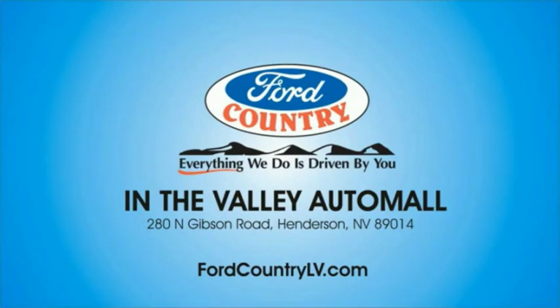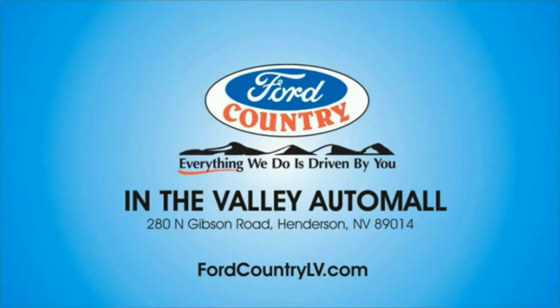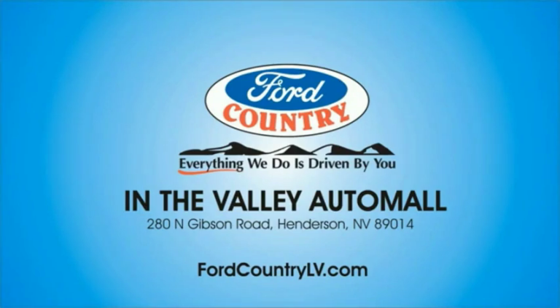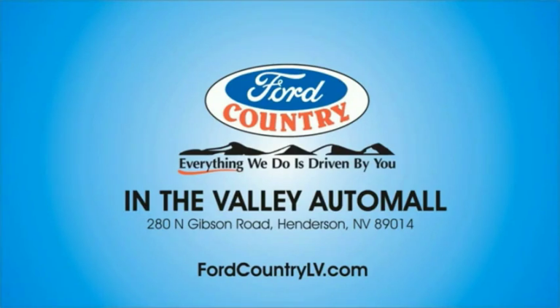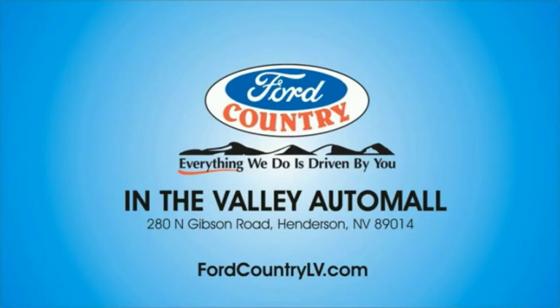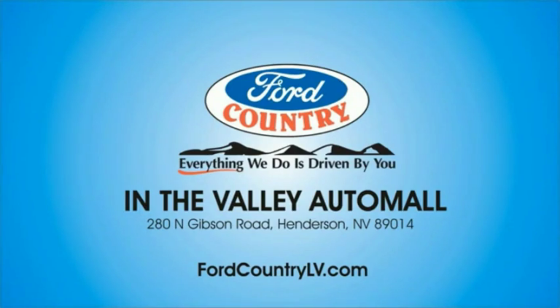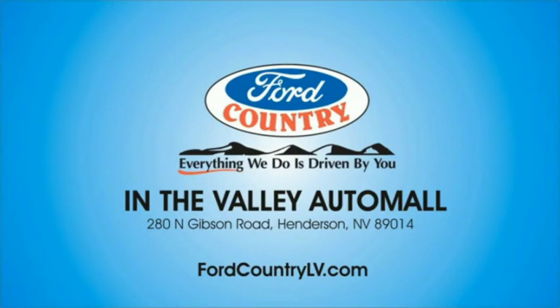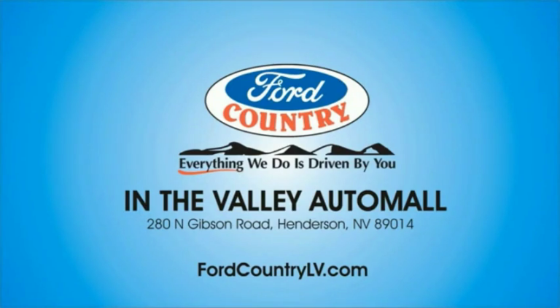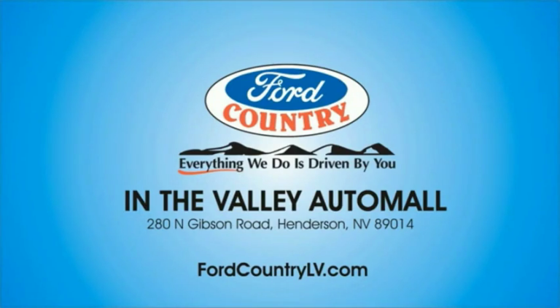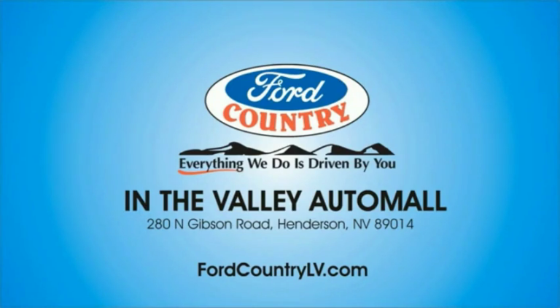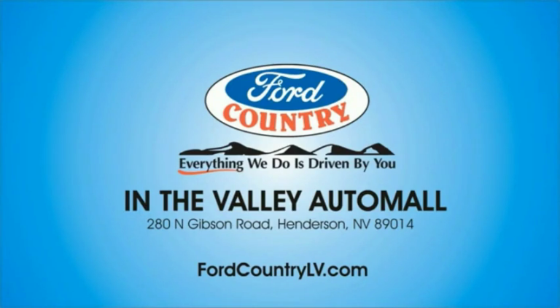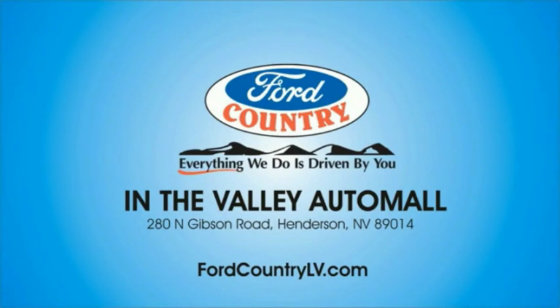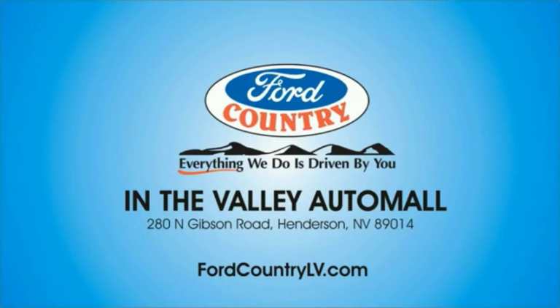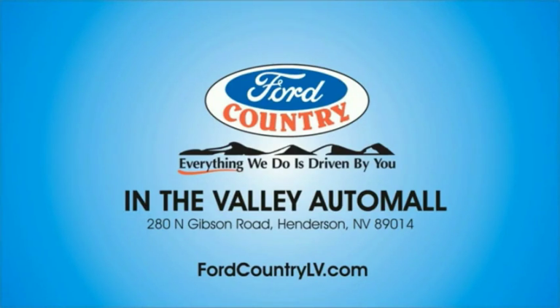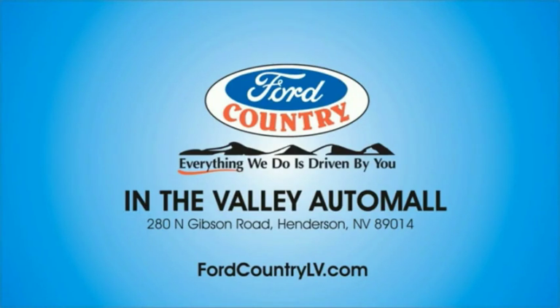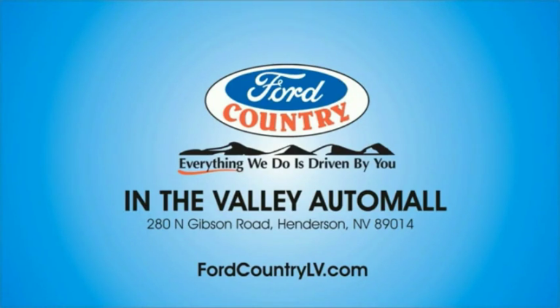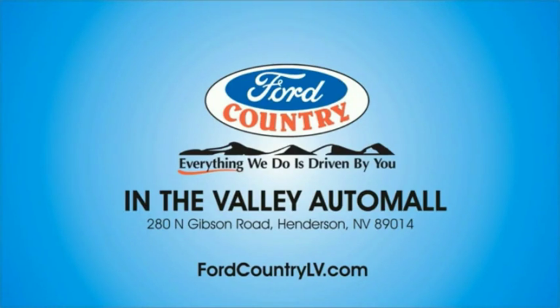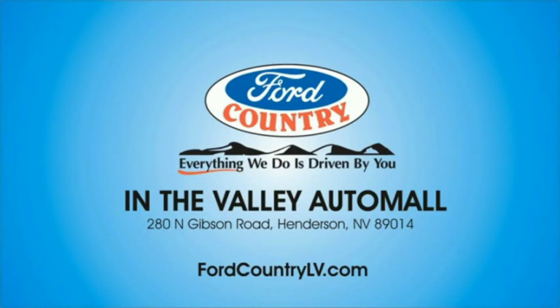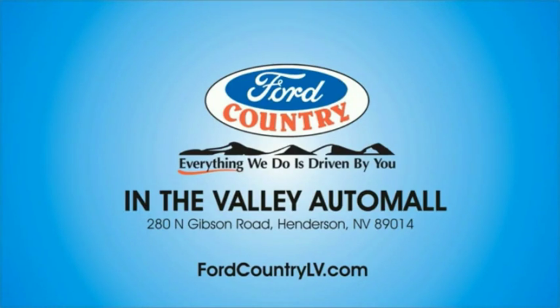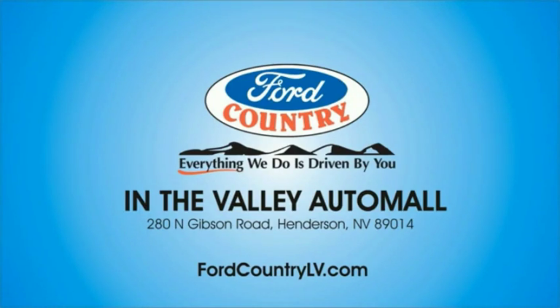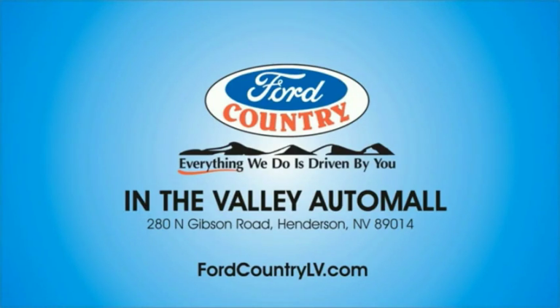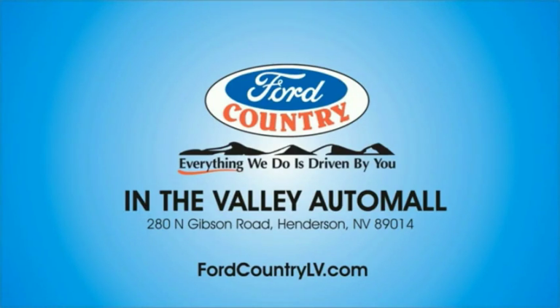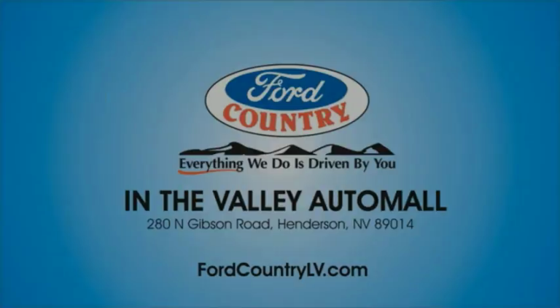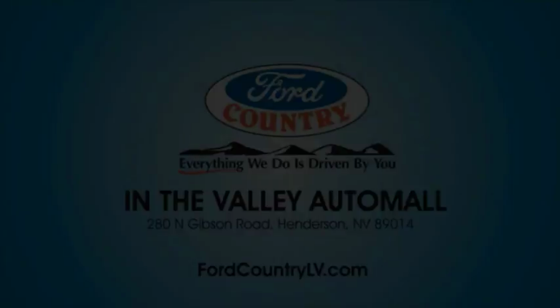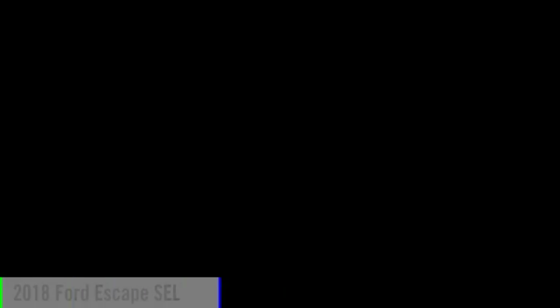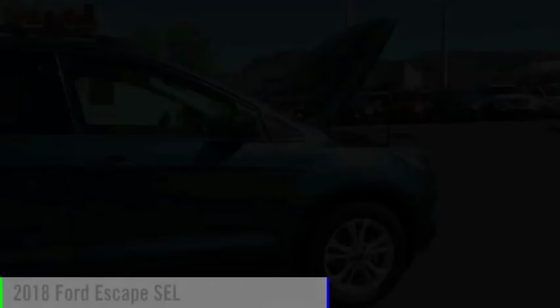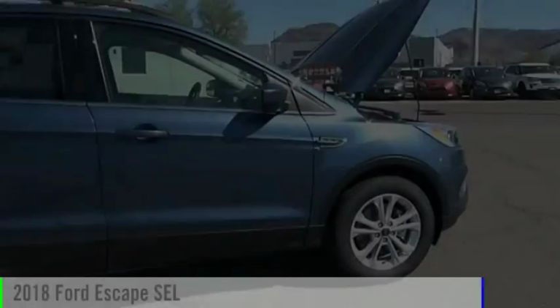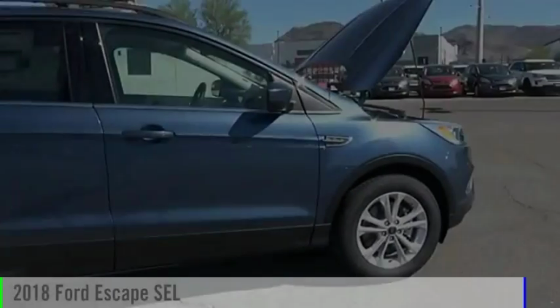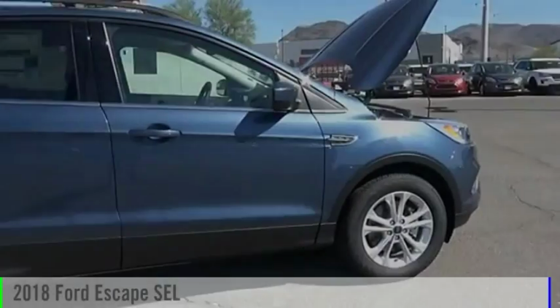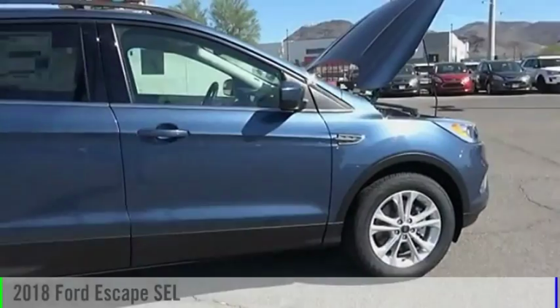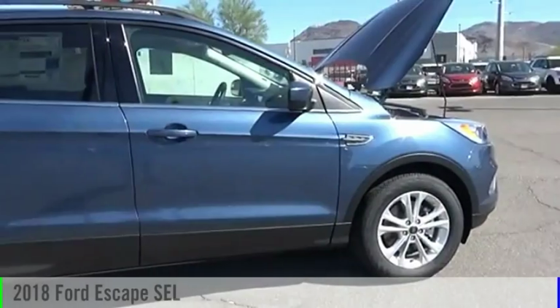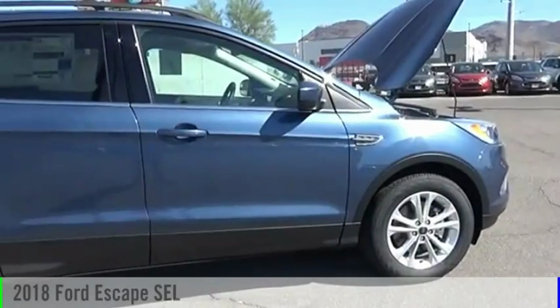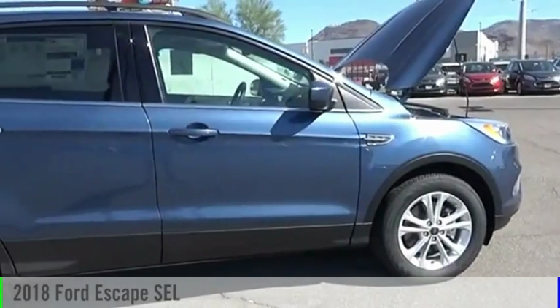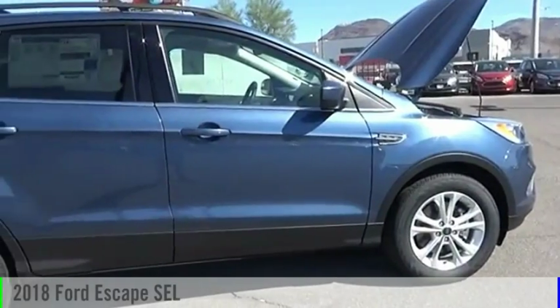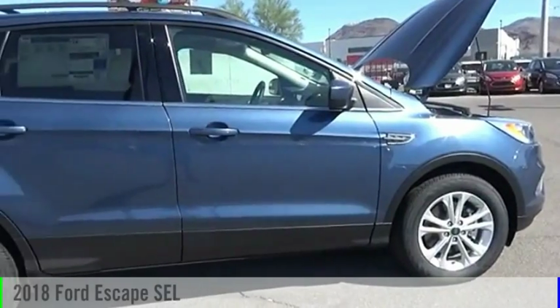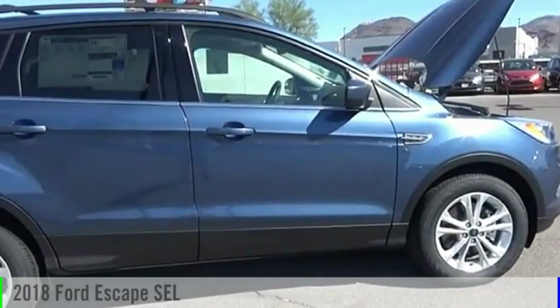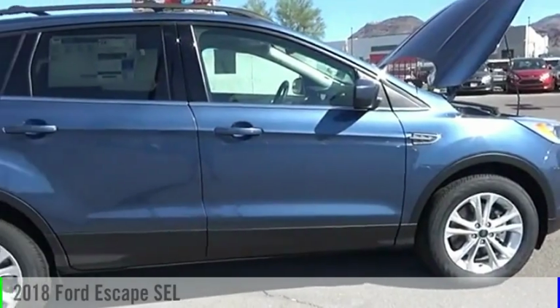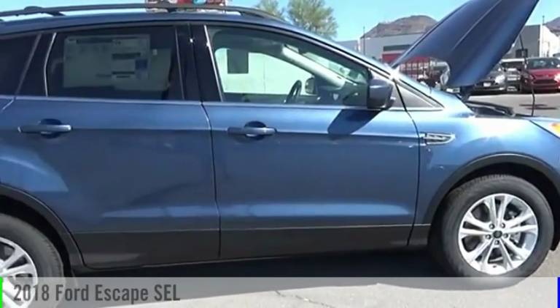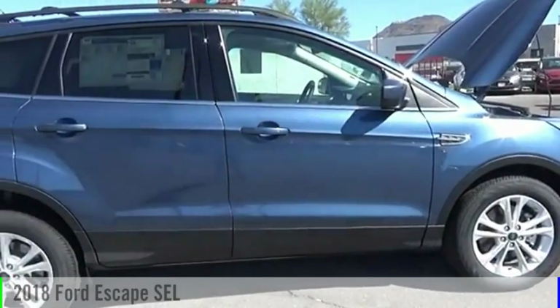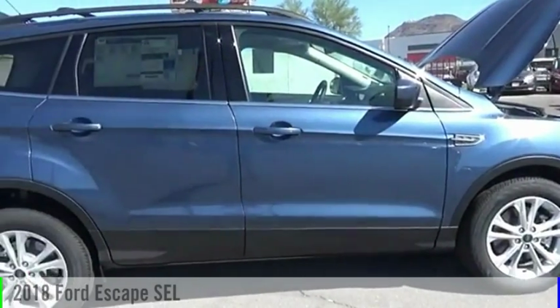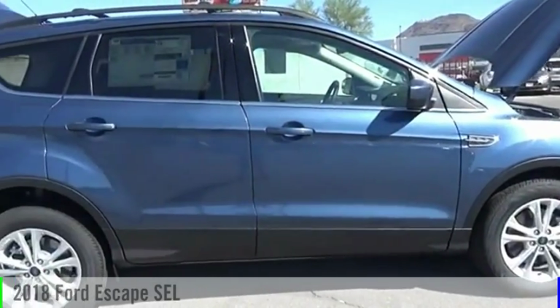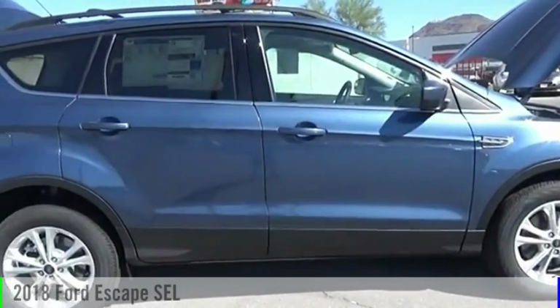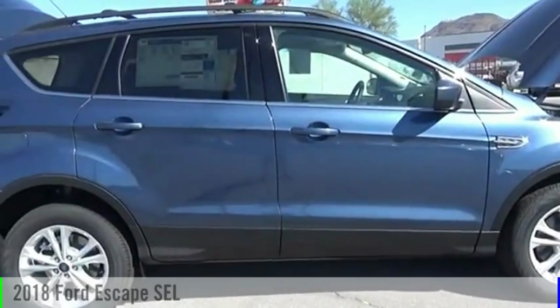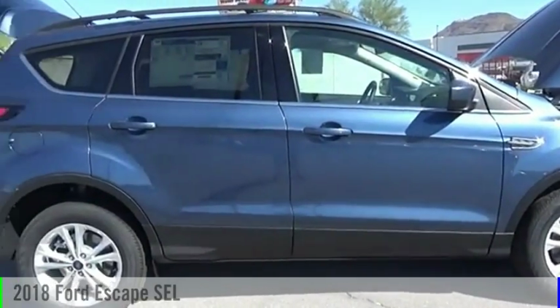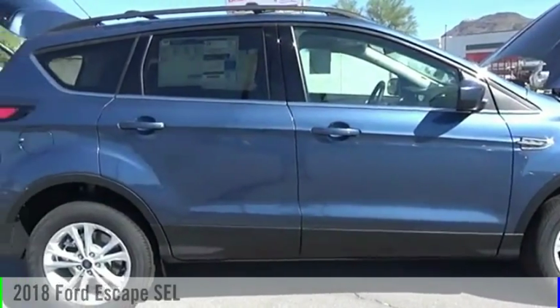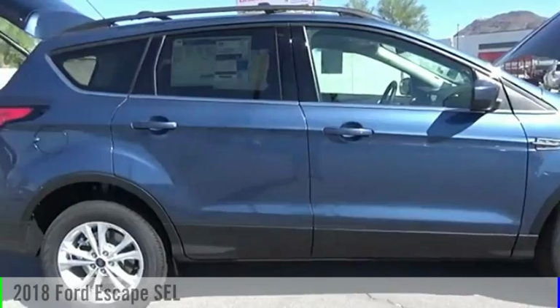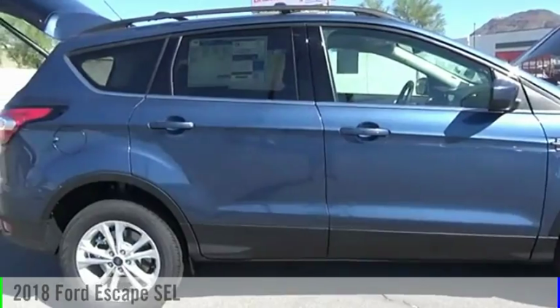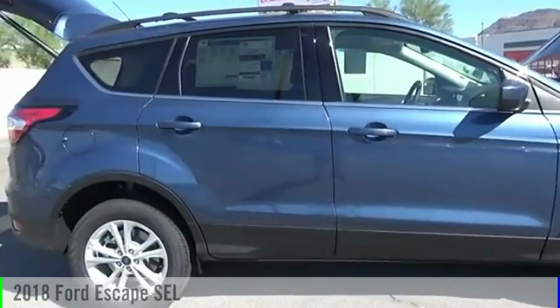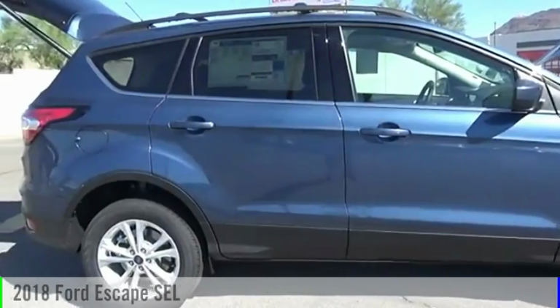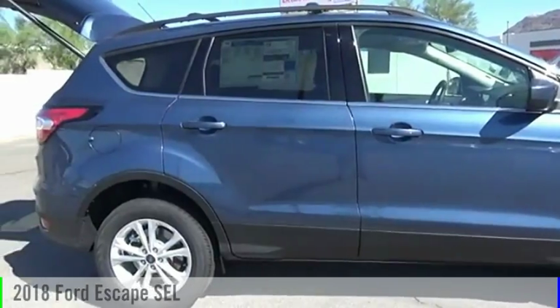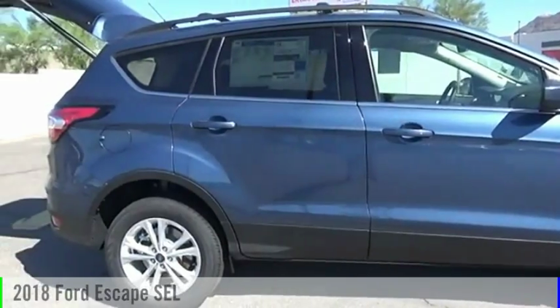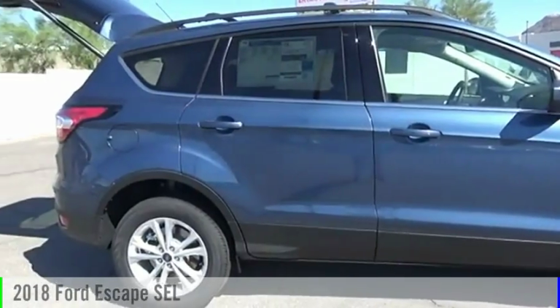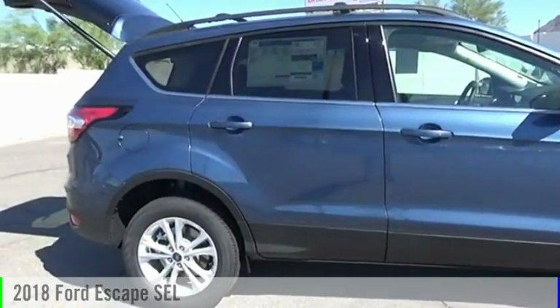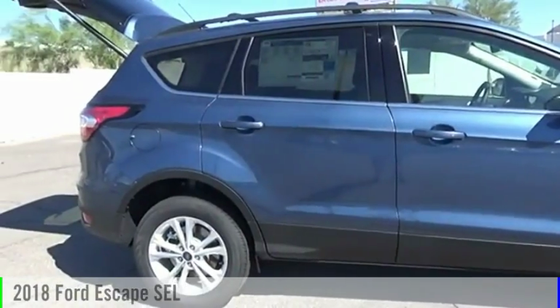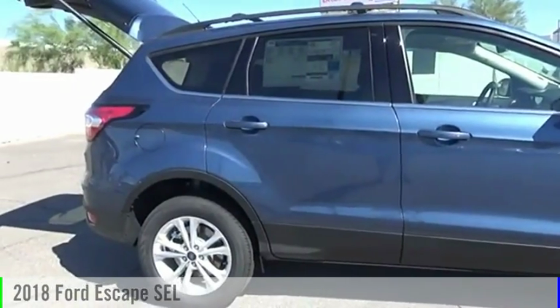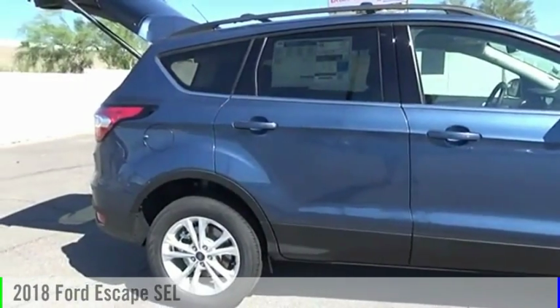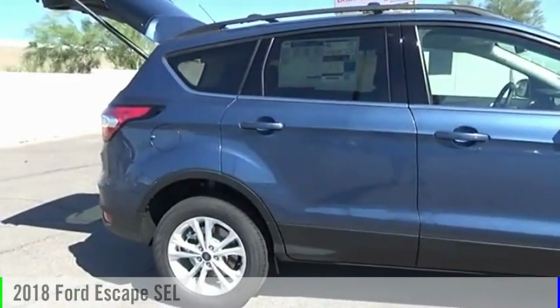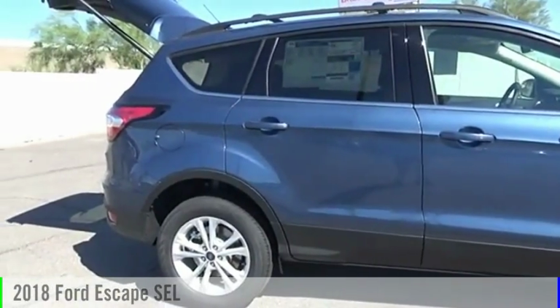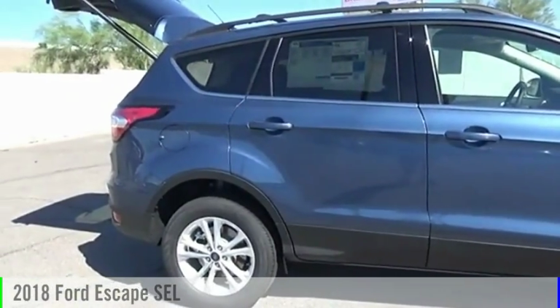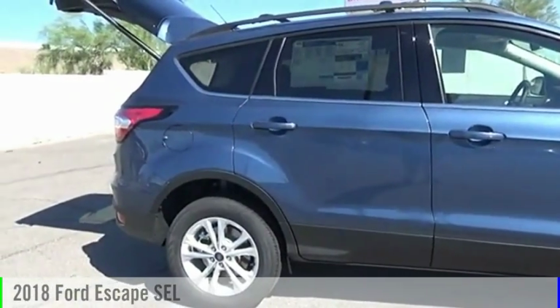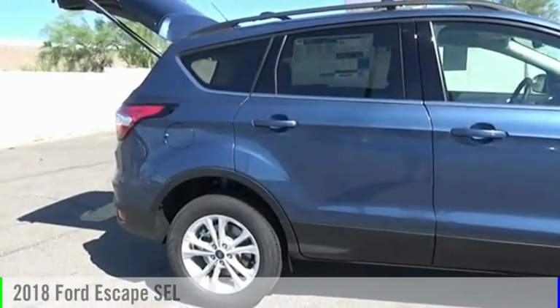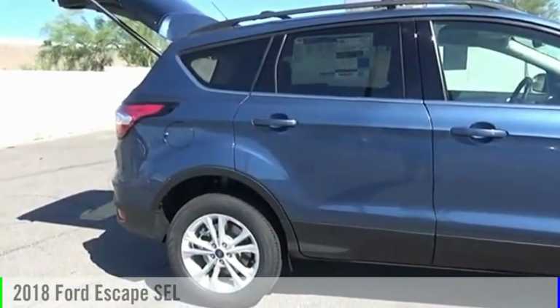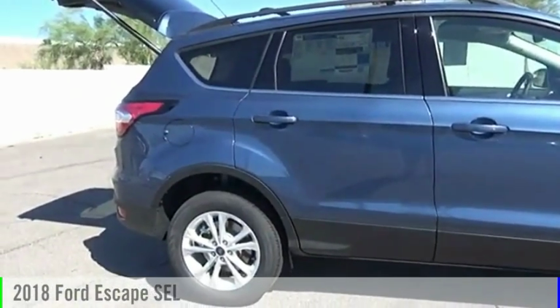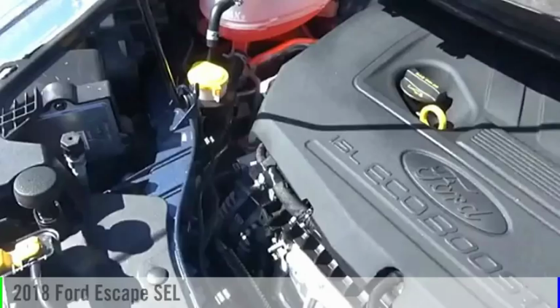Visit Ford Country in the Valley Auto Mall today. Make a great choice today with the 2018 Escape.